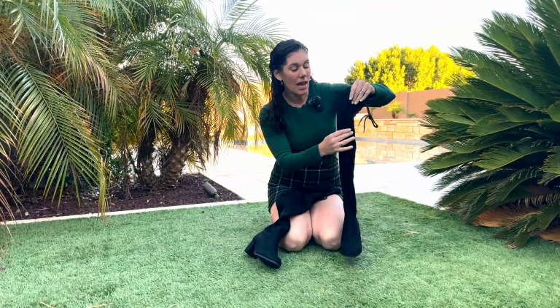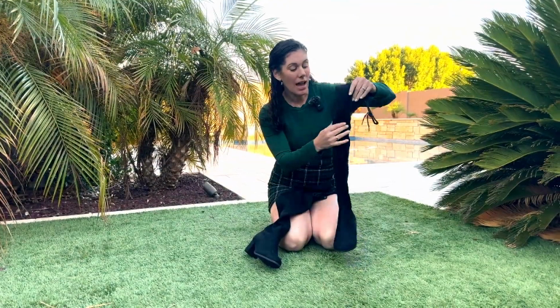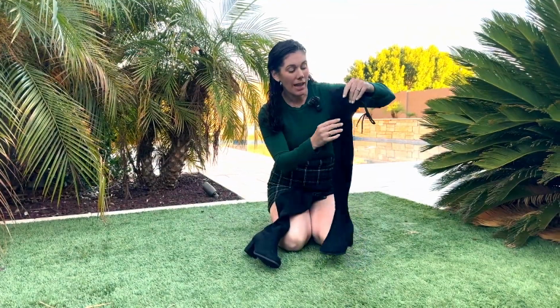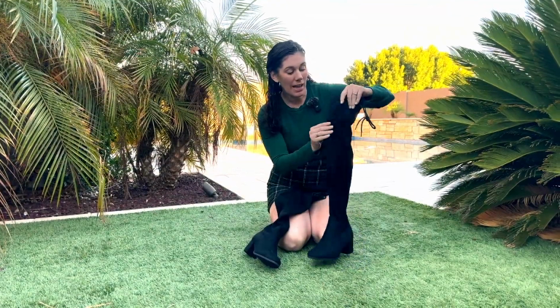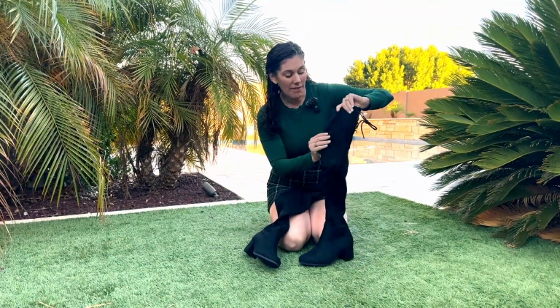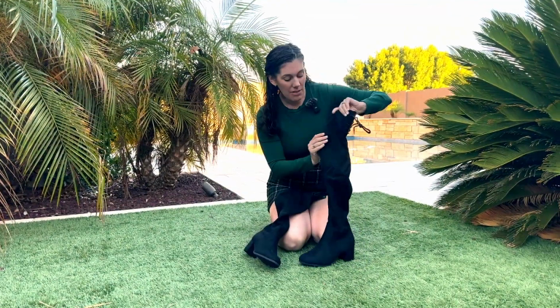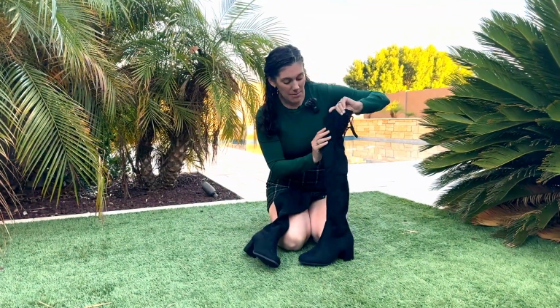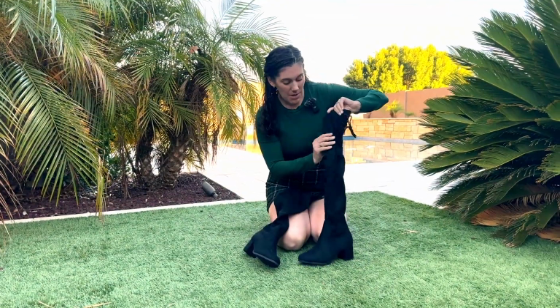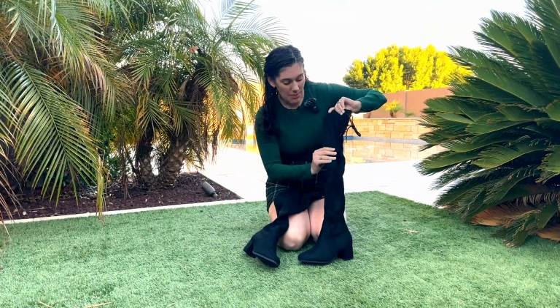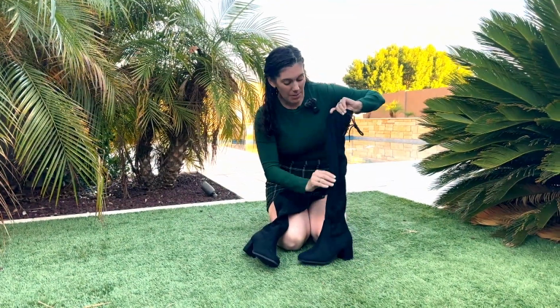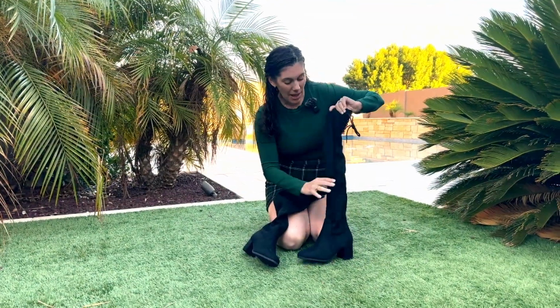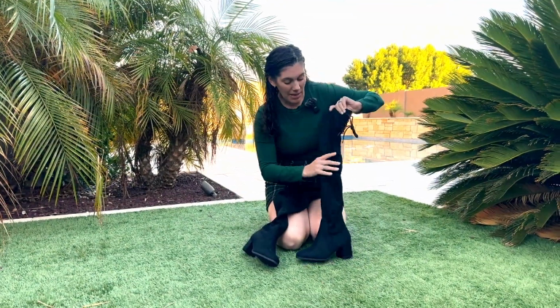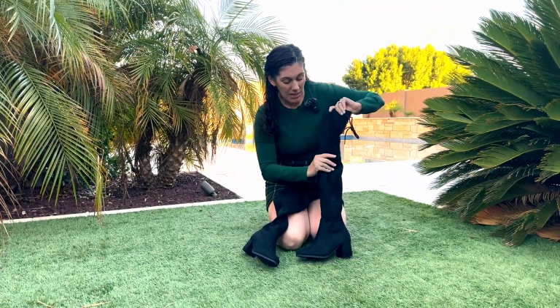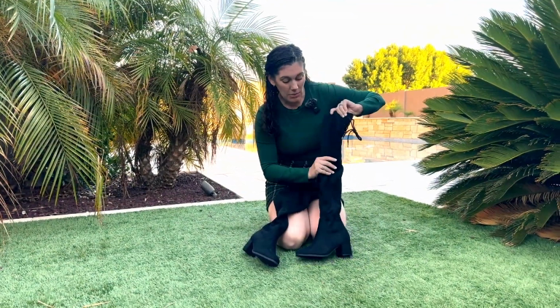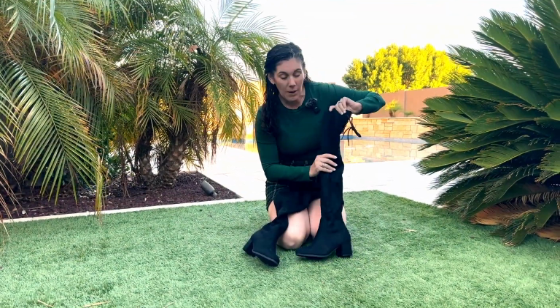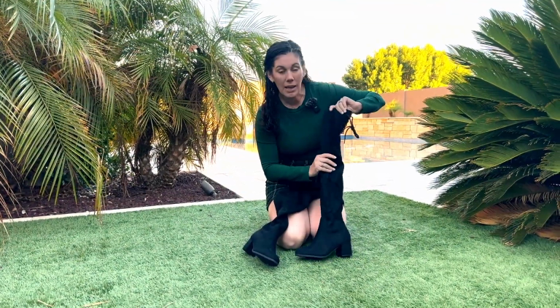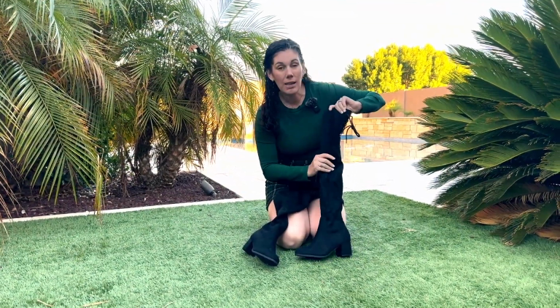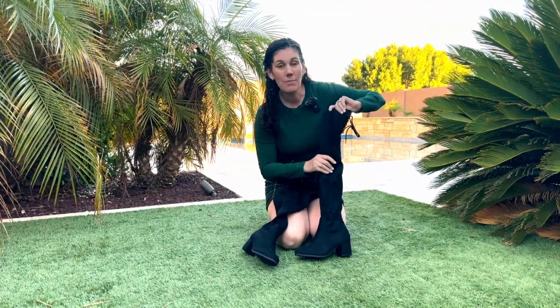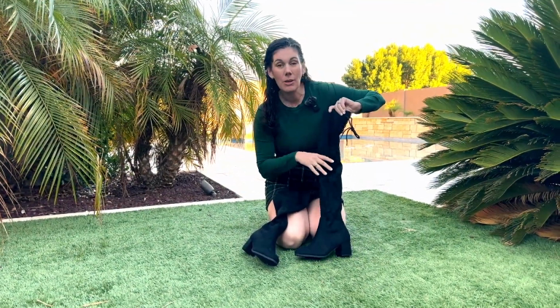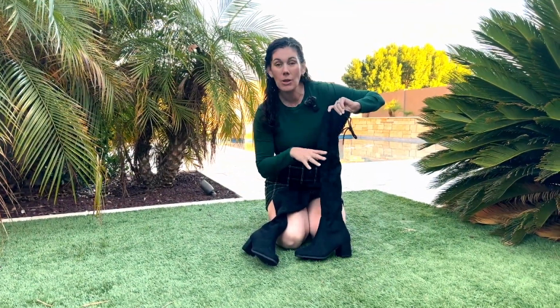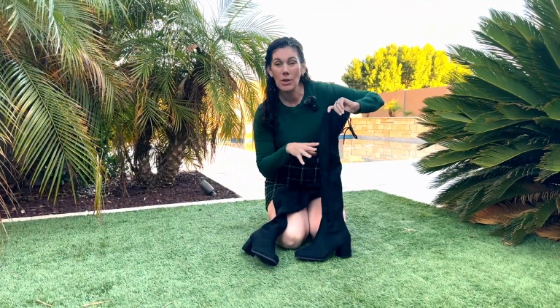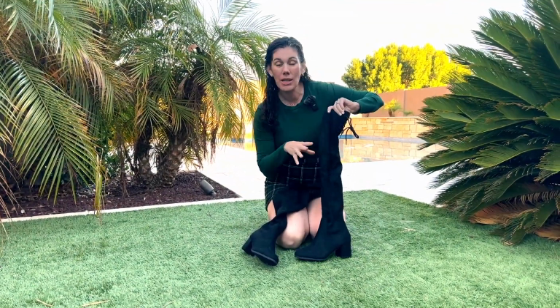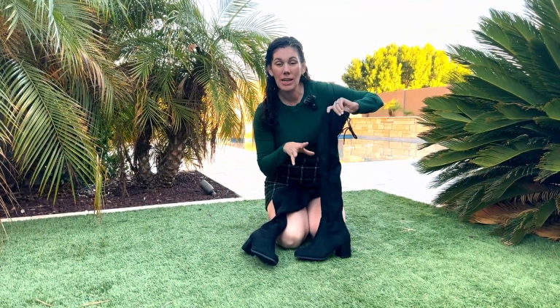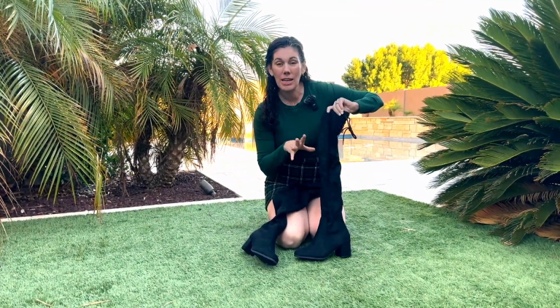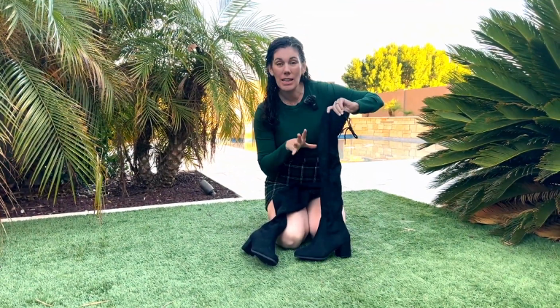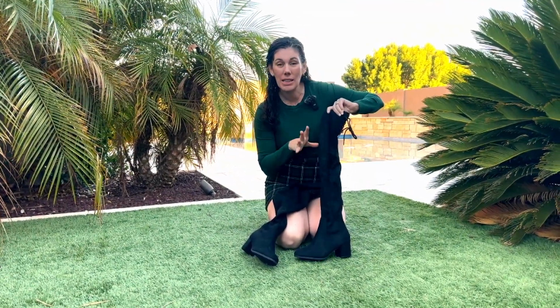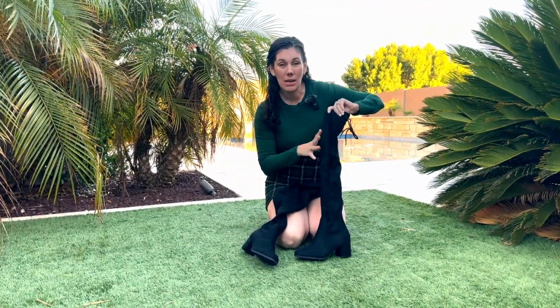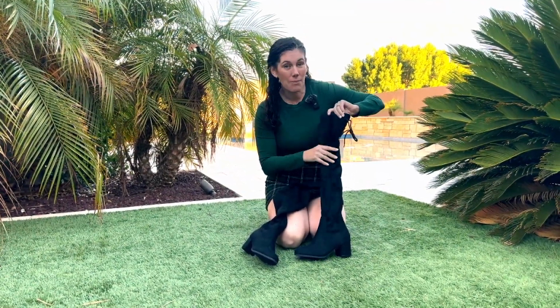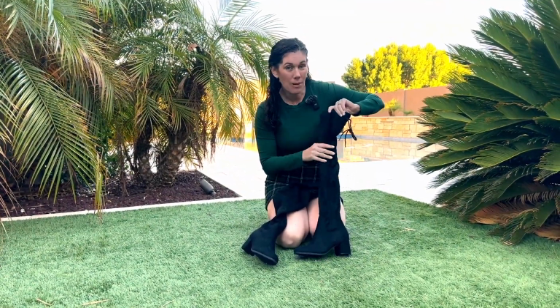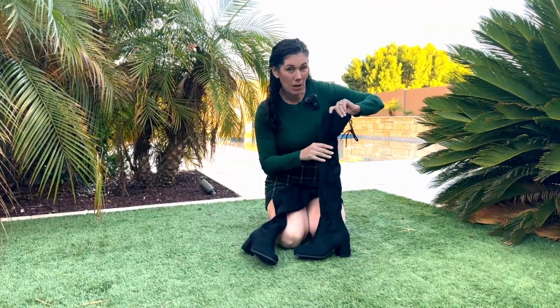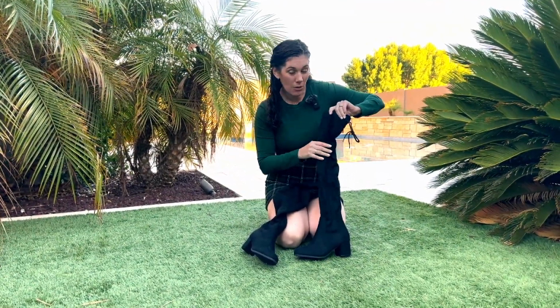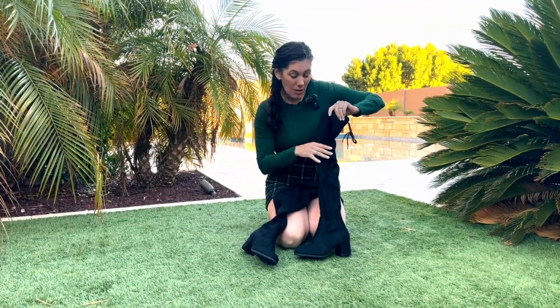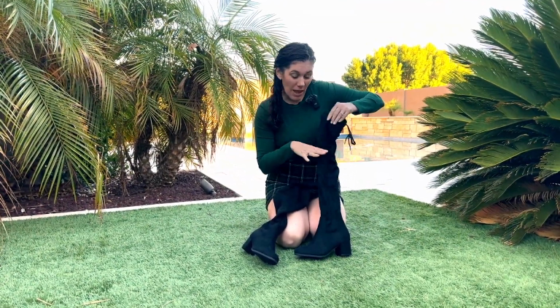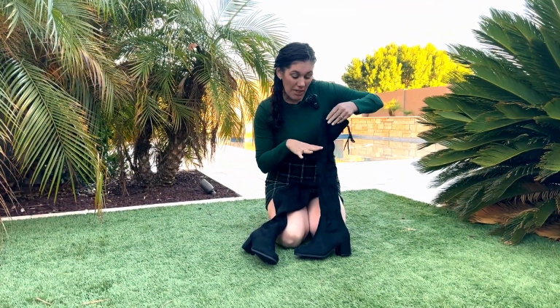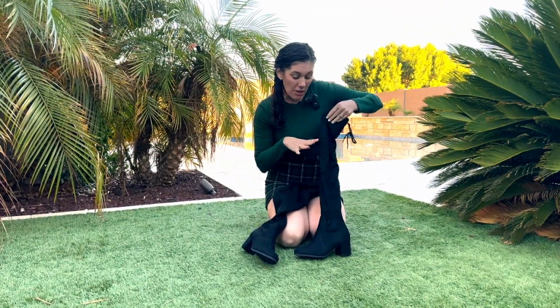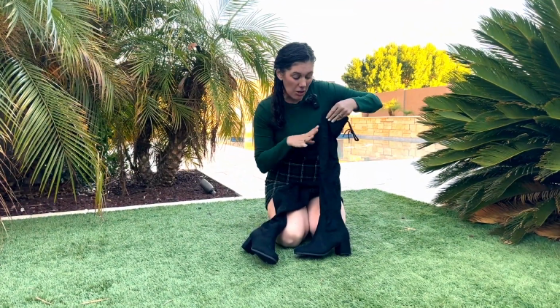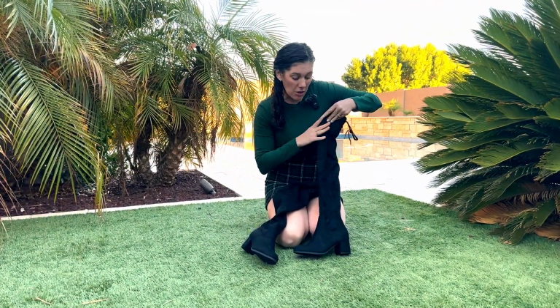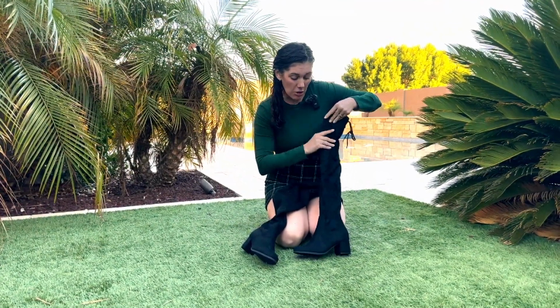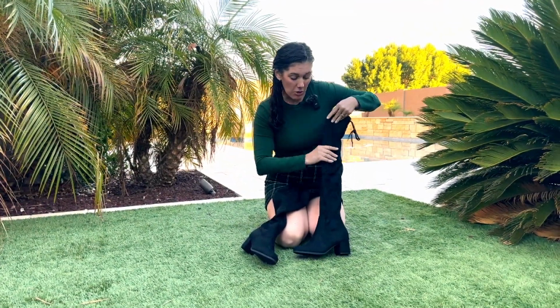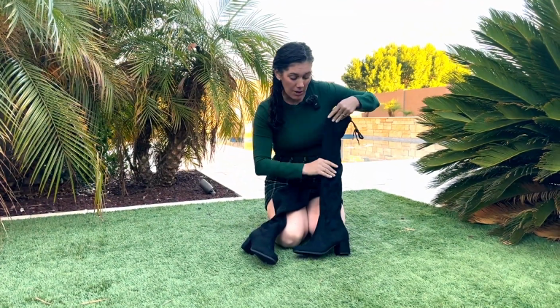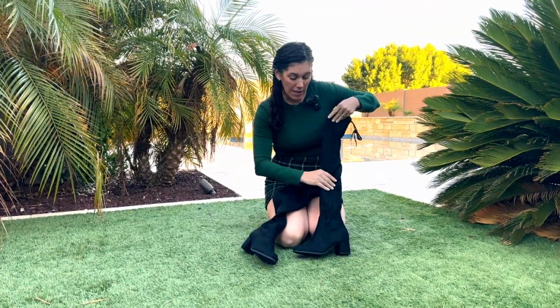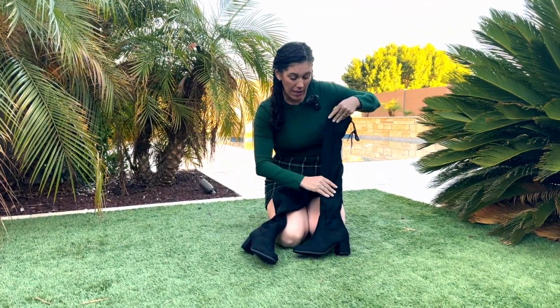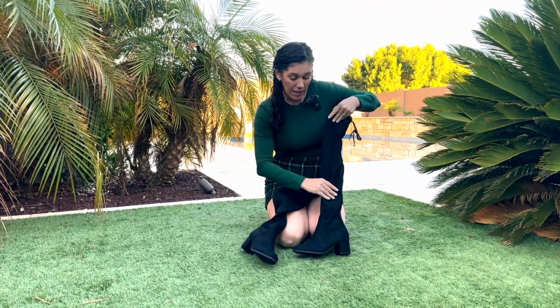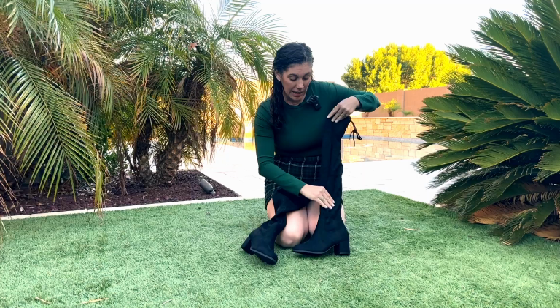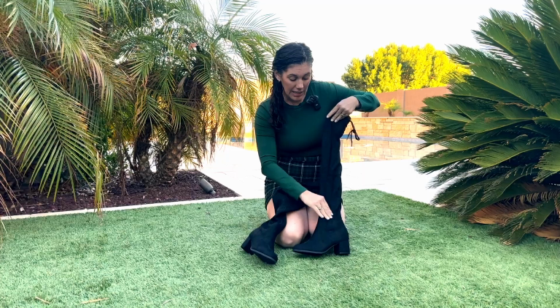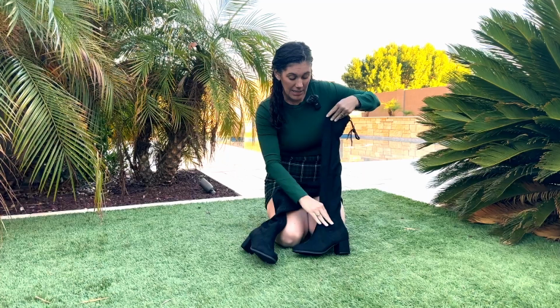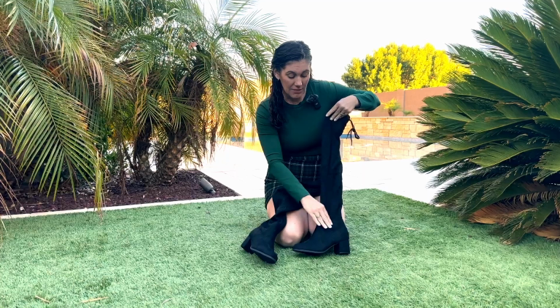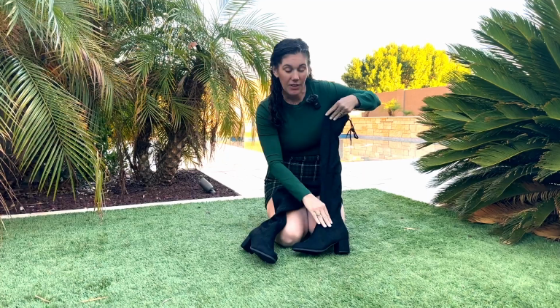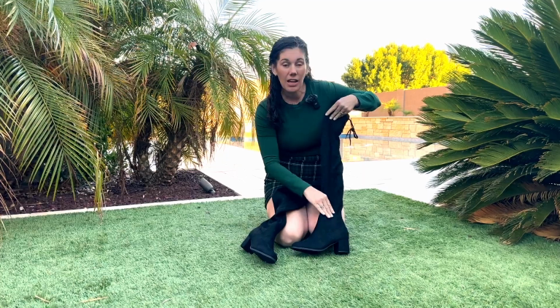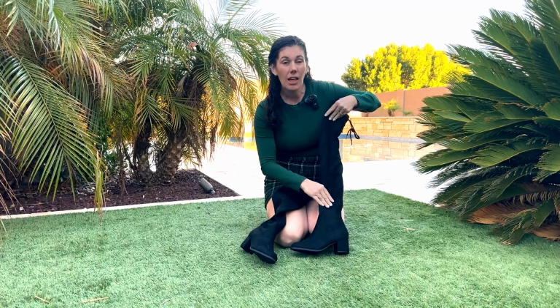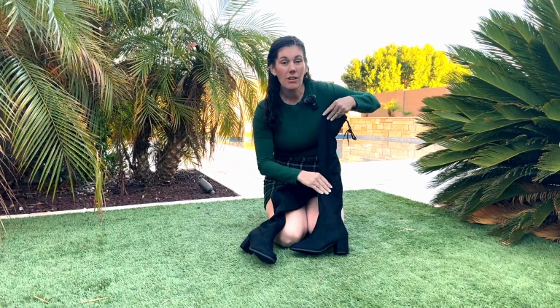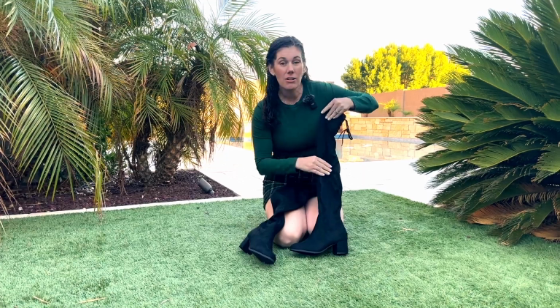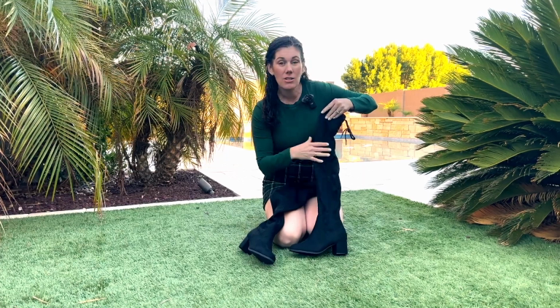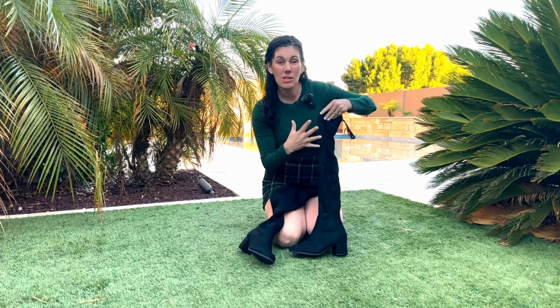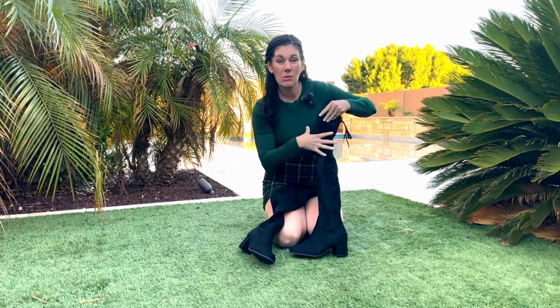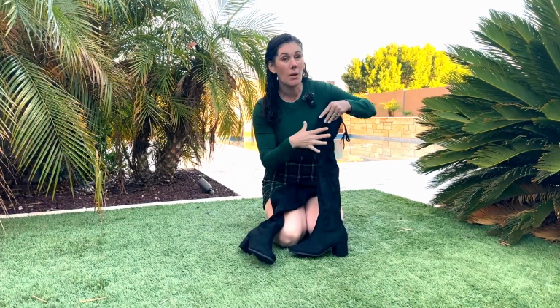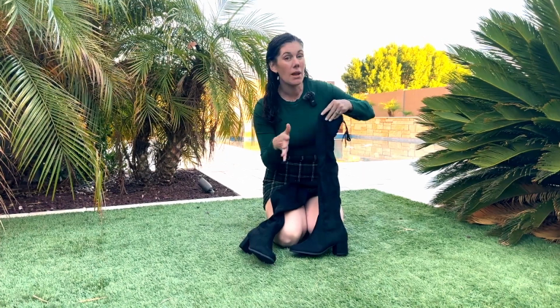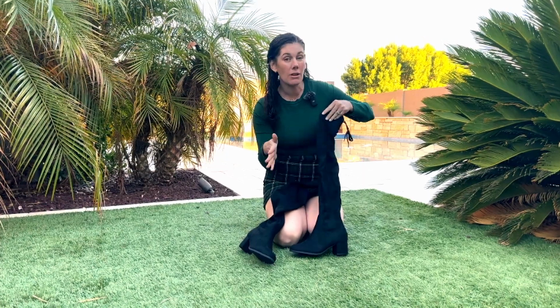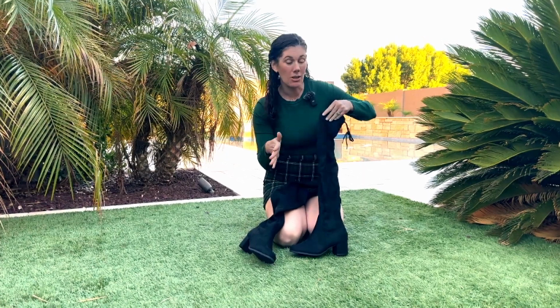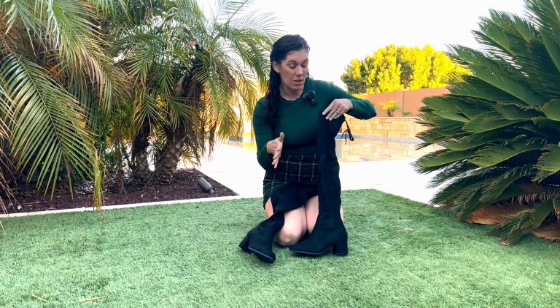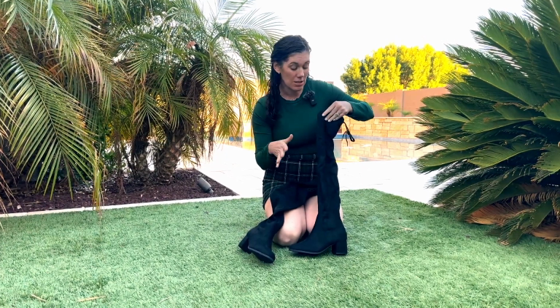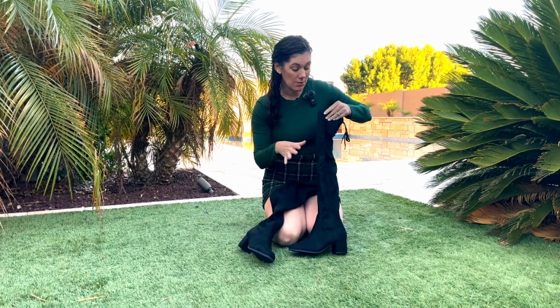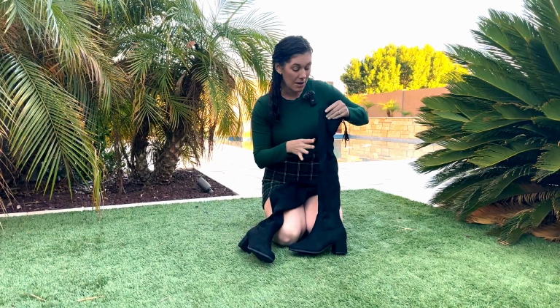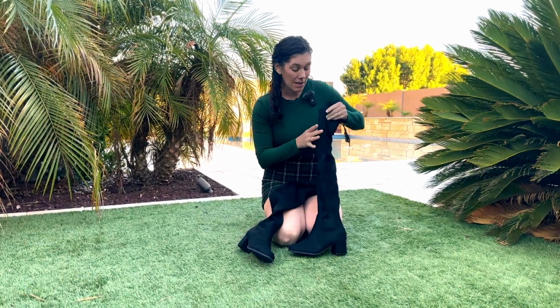I have them in the black suede, but you can get them in the PU leather, in different colors, suede or not suede.